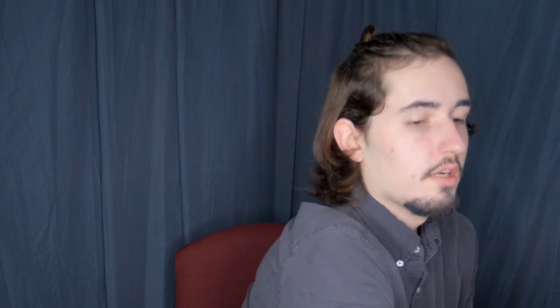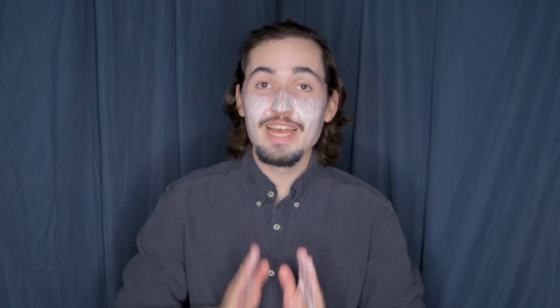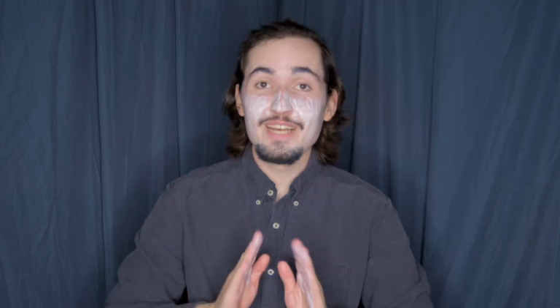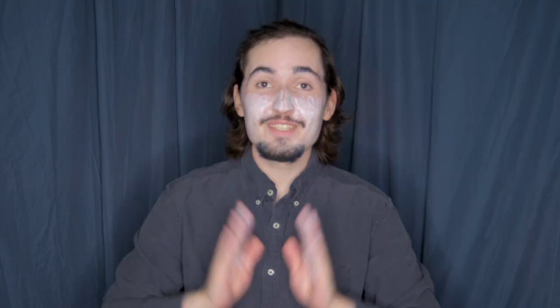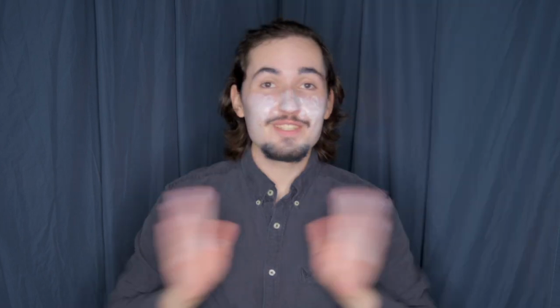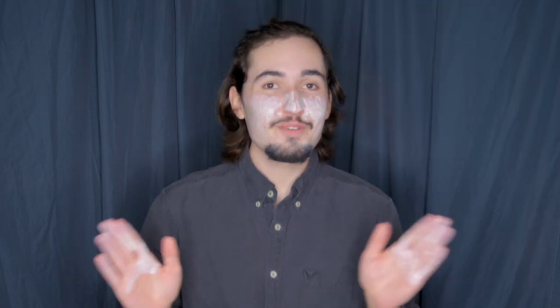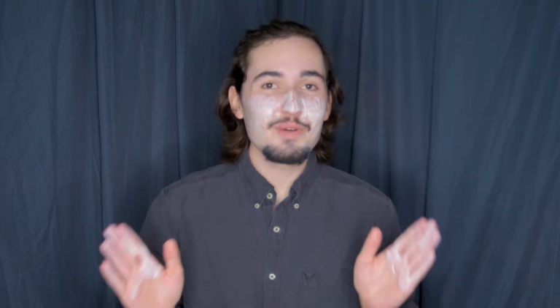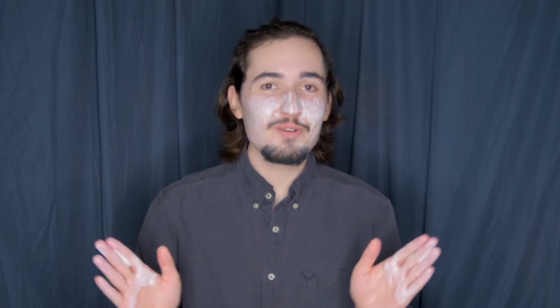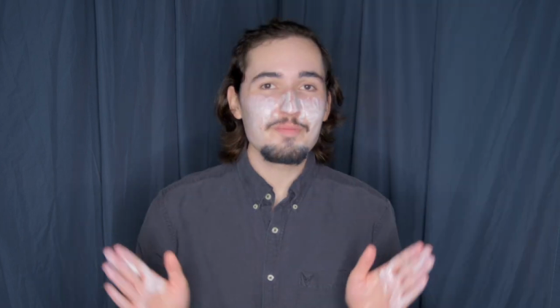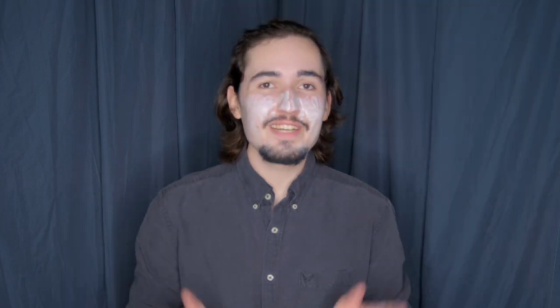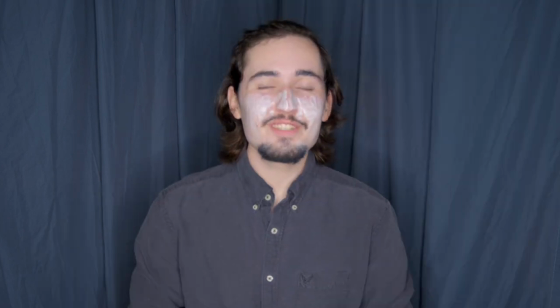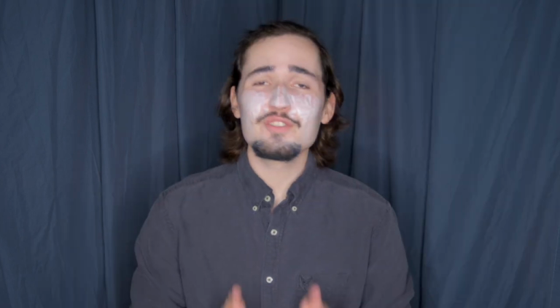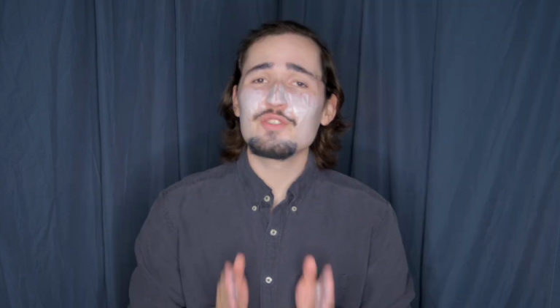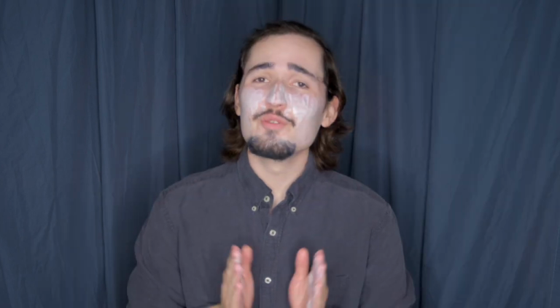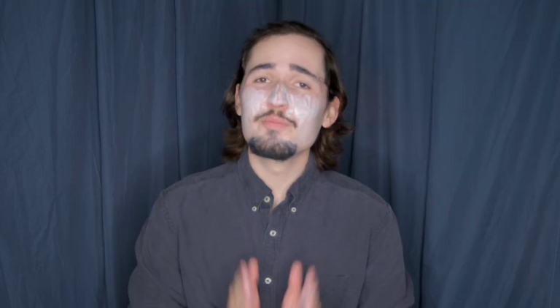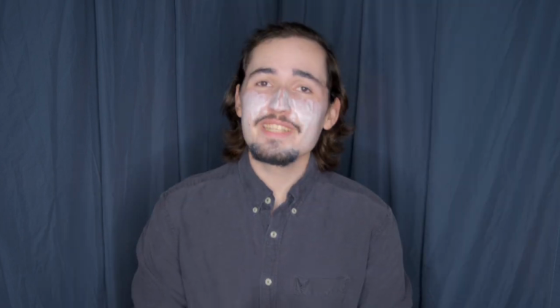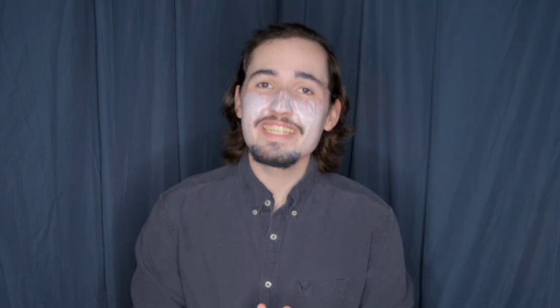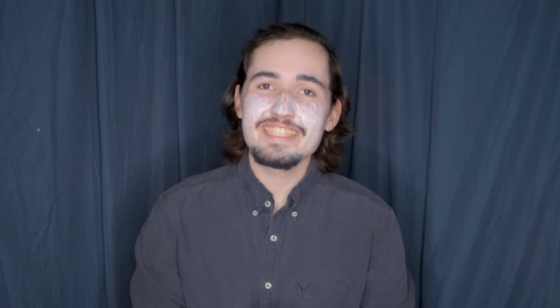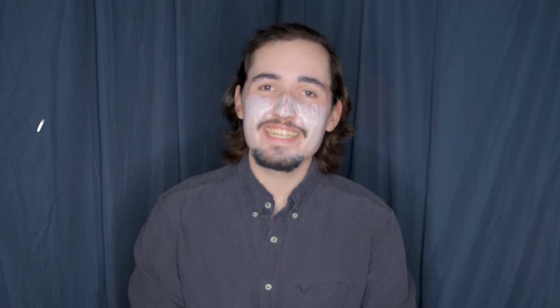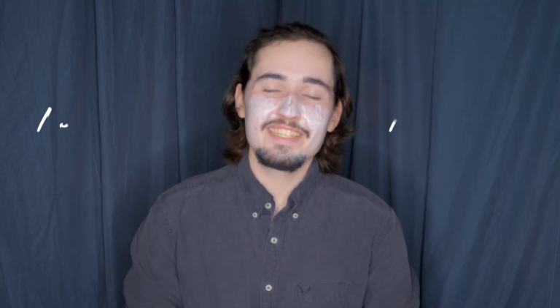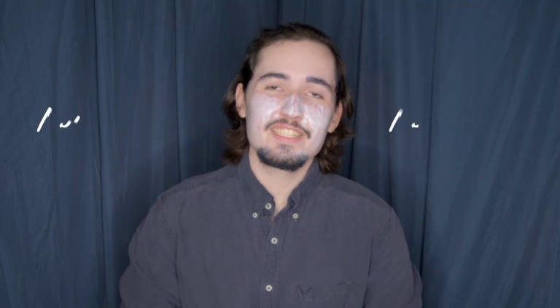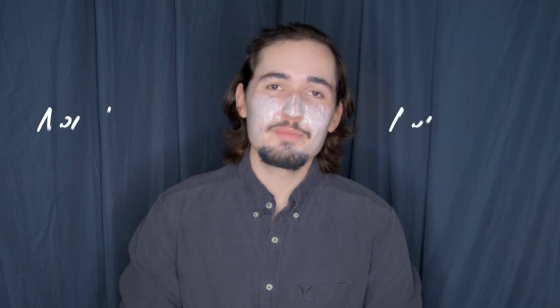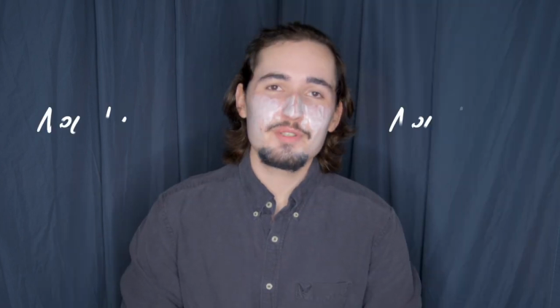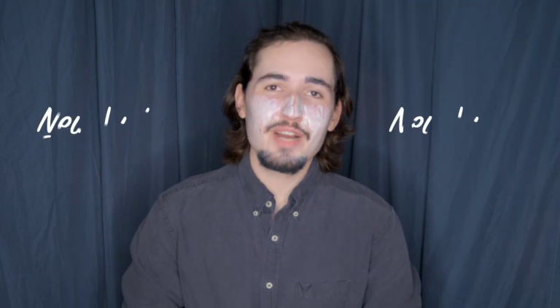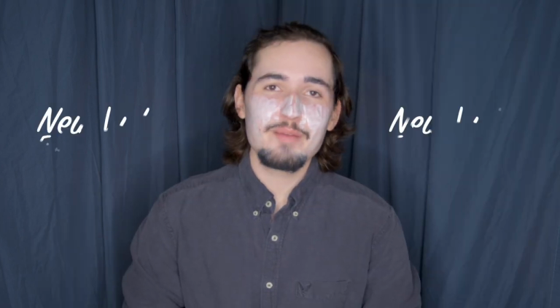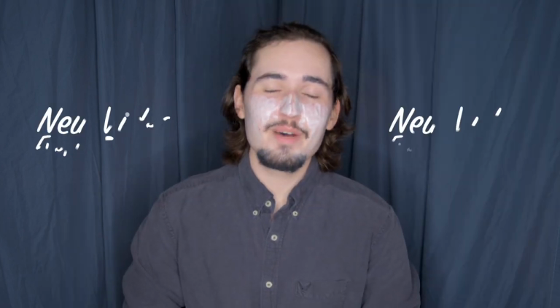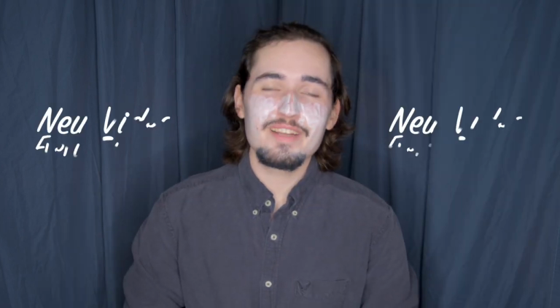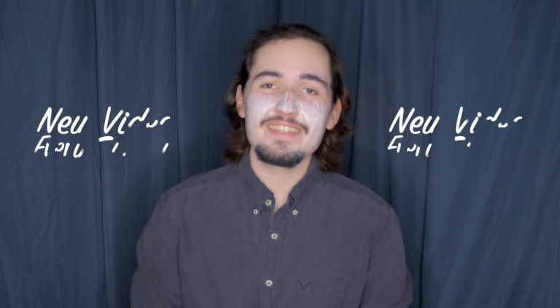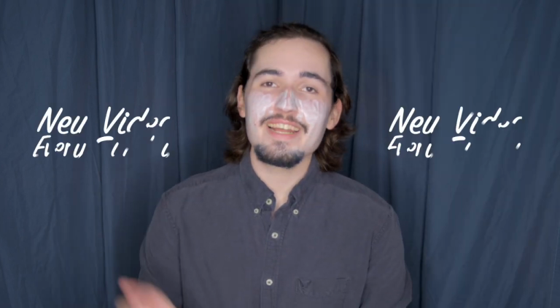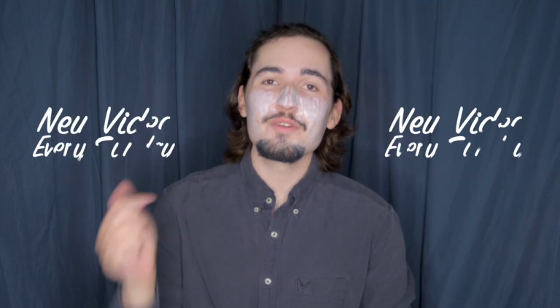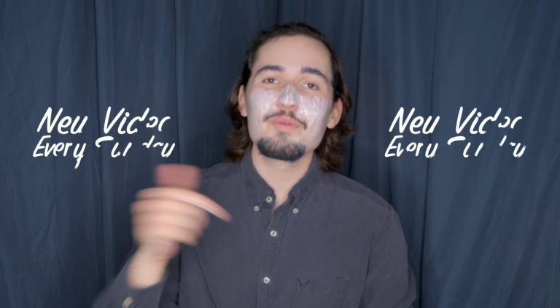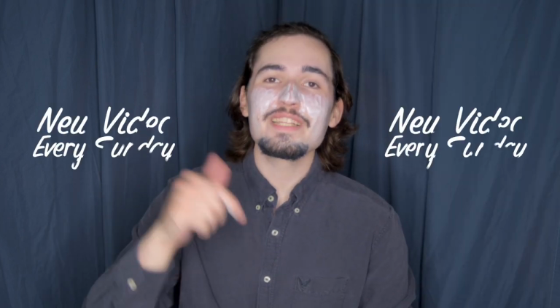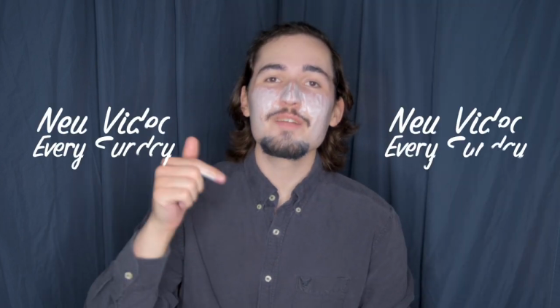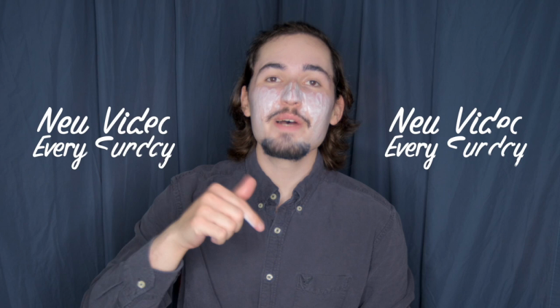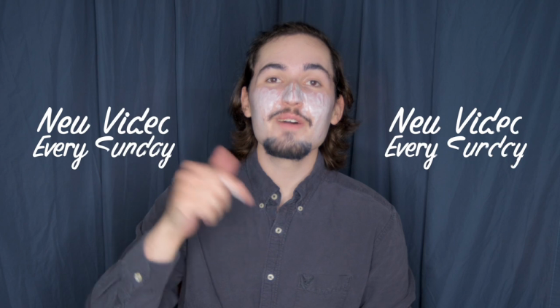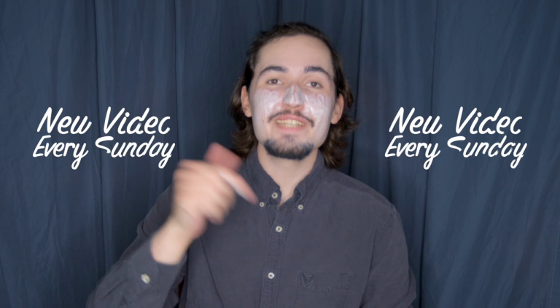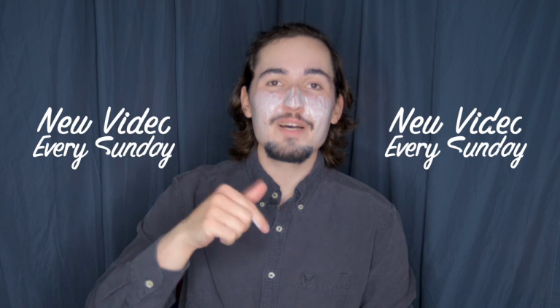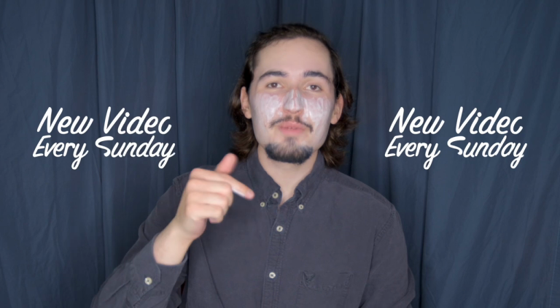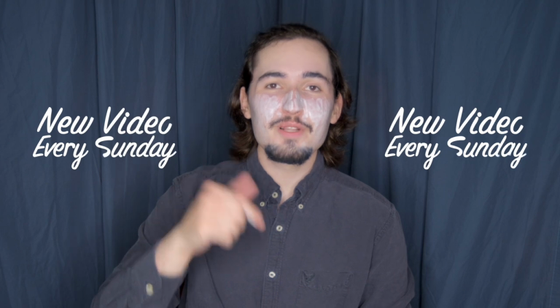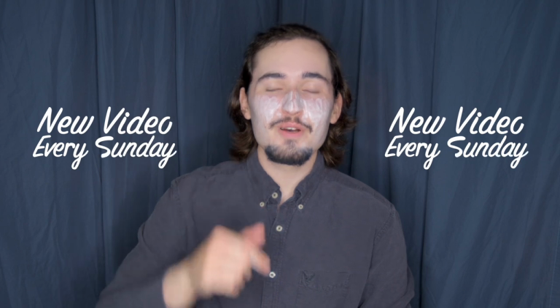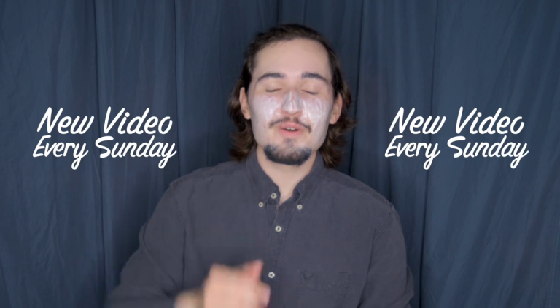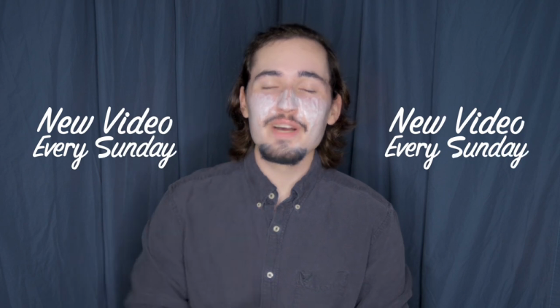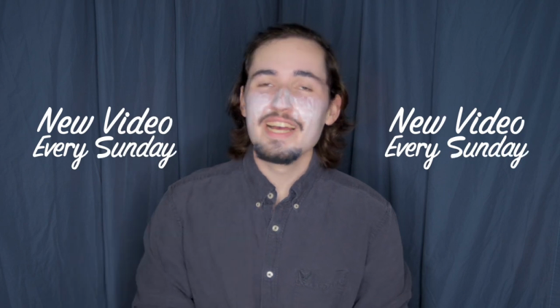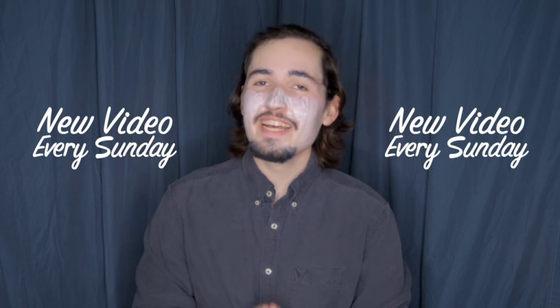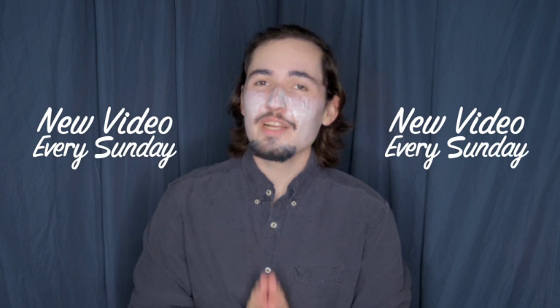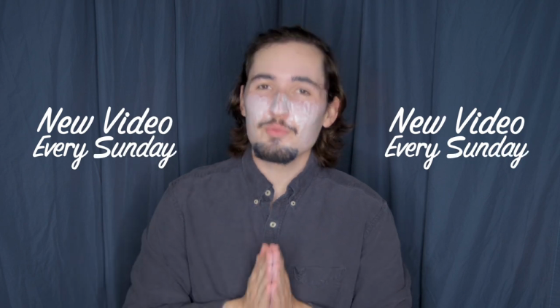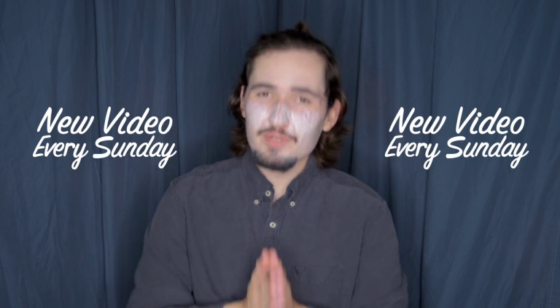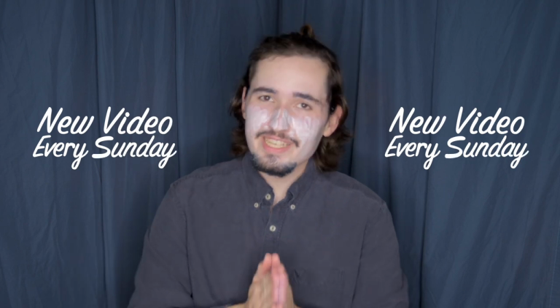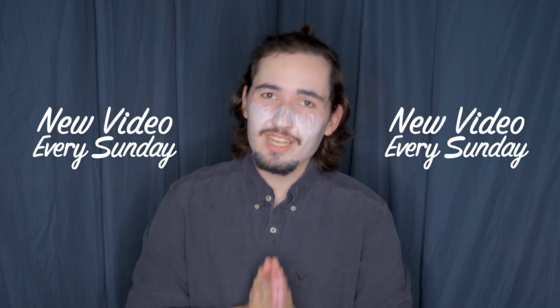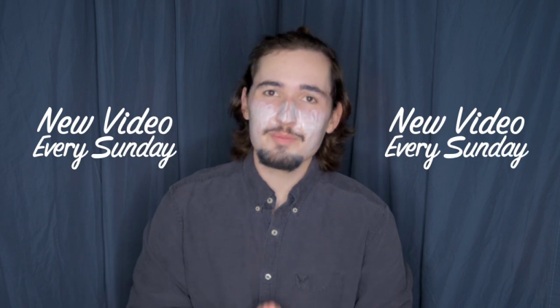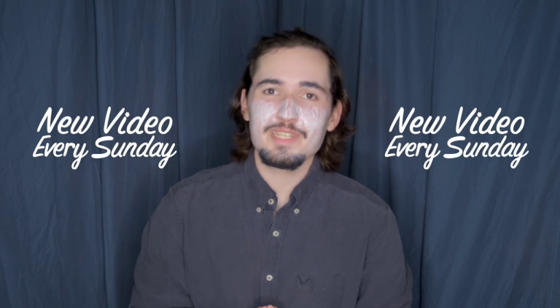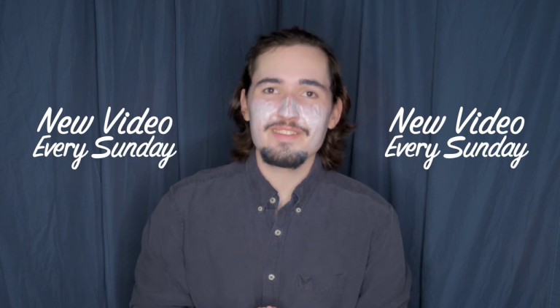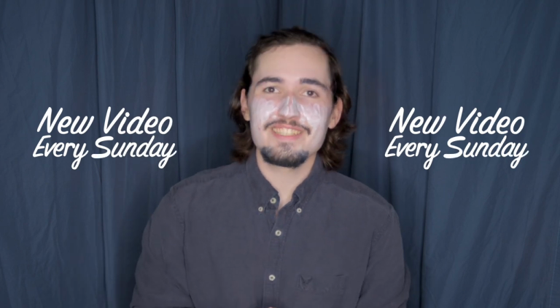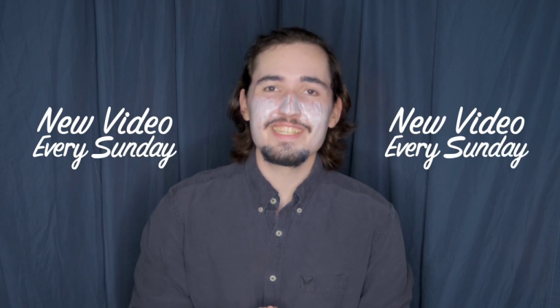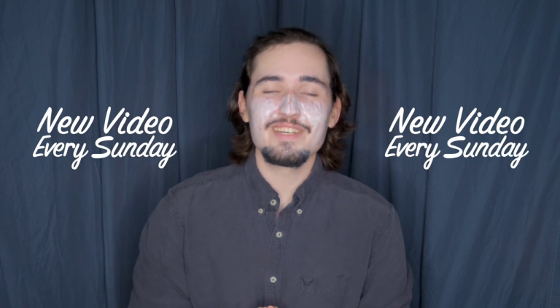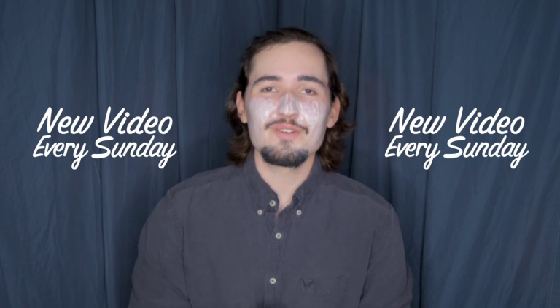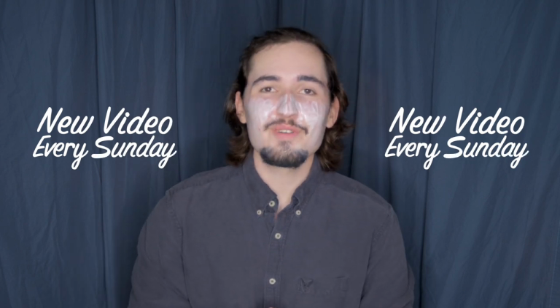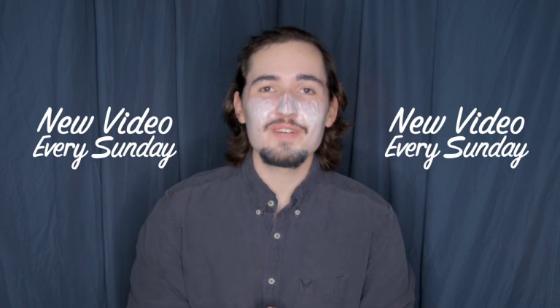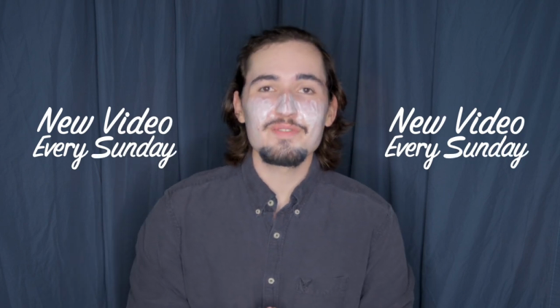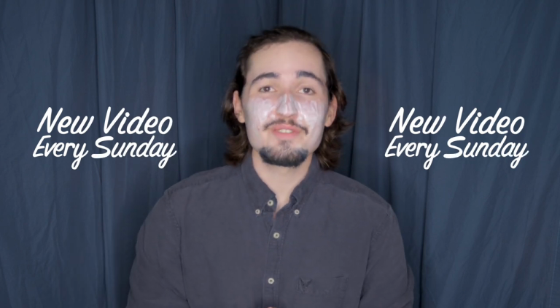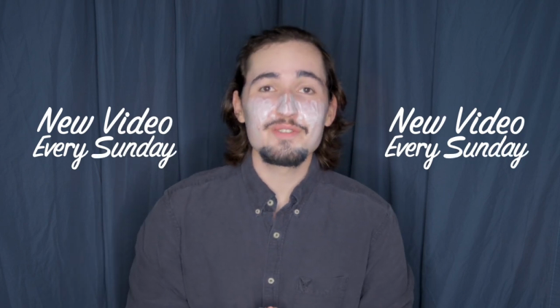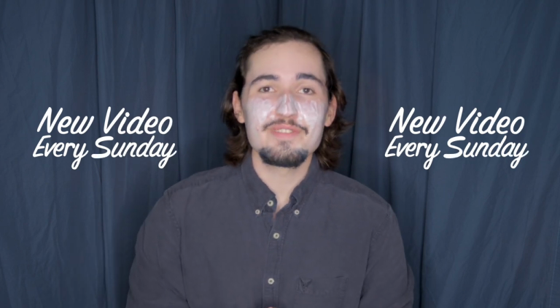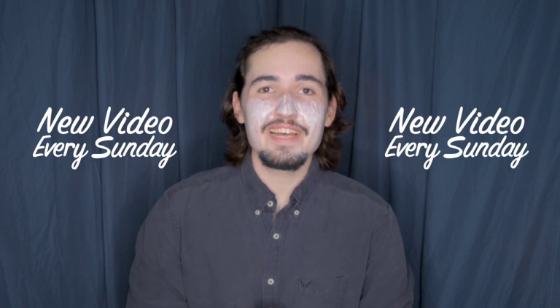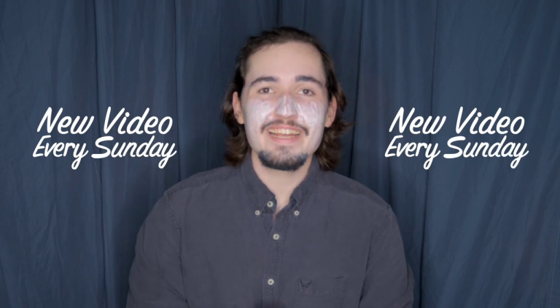Just a quick reminder to please hit the subscribe button and ring the bell down below — it really helps out the channel whenever you do that.